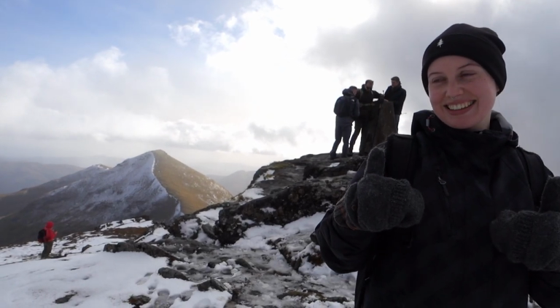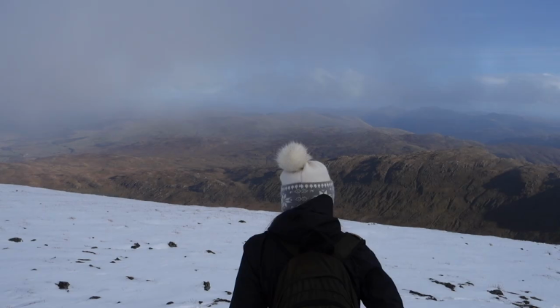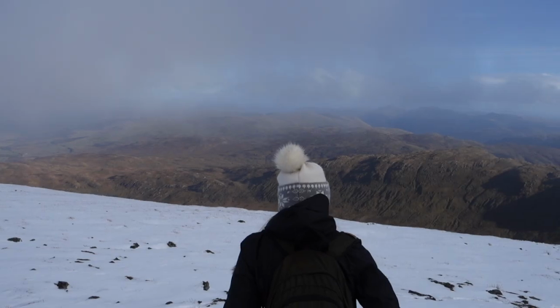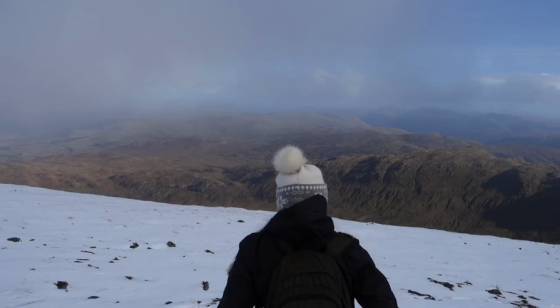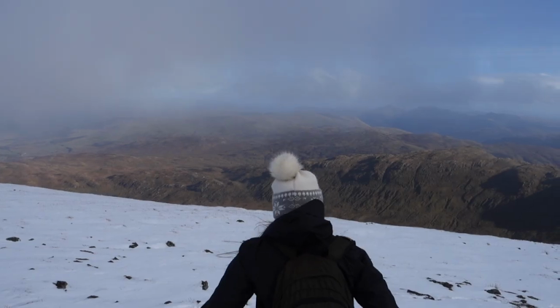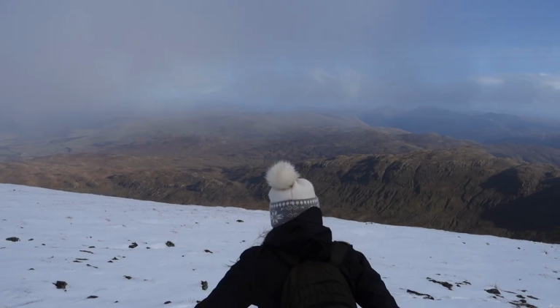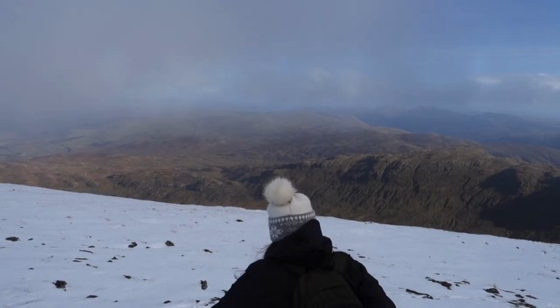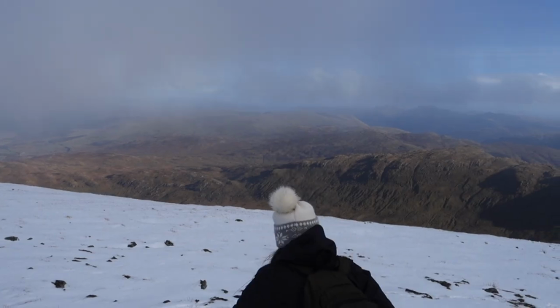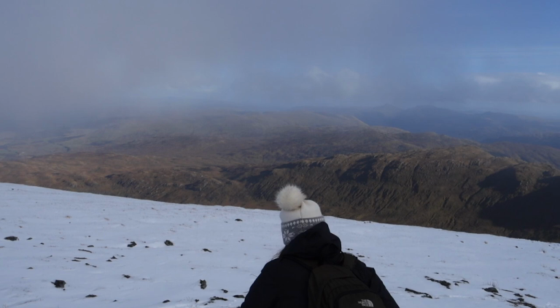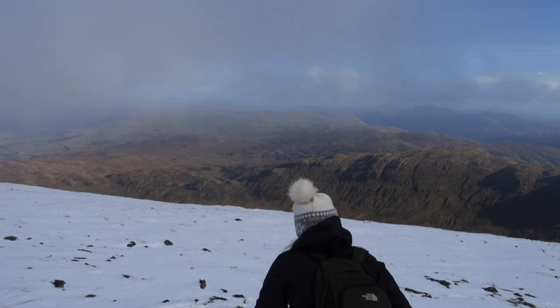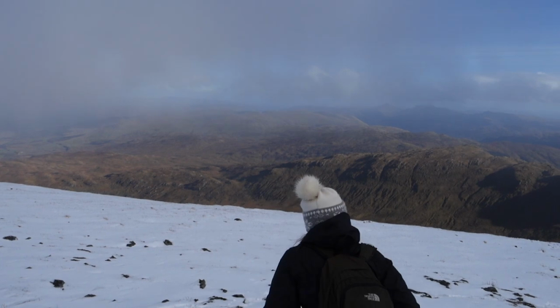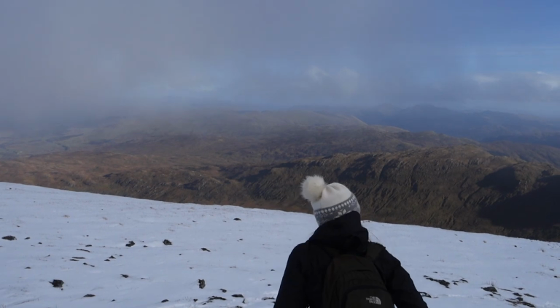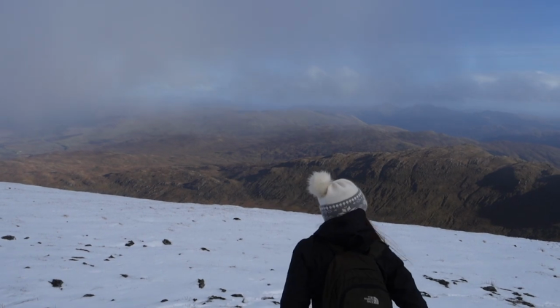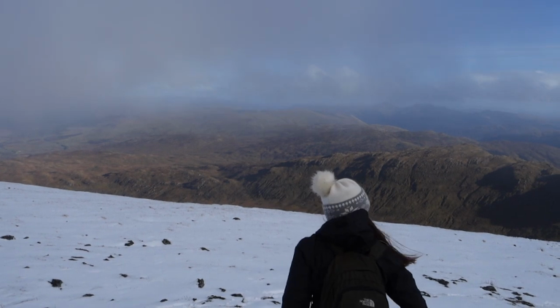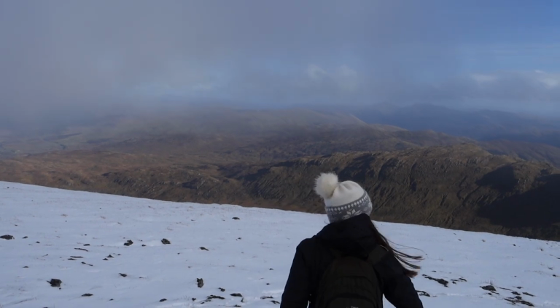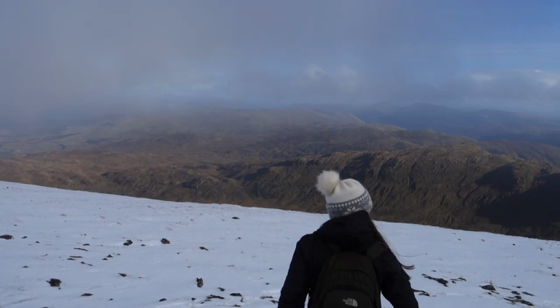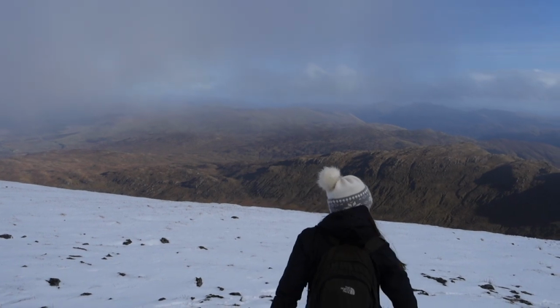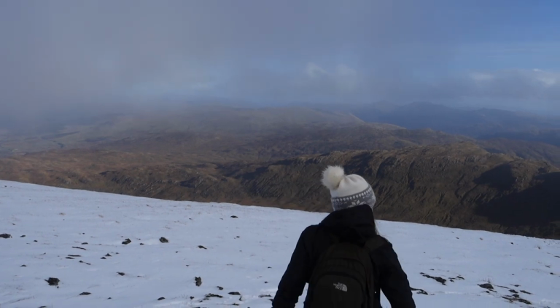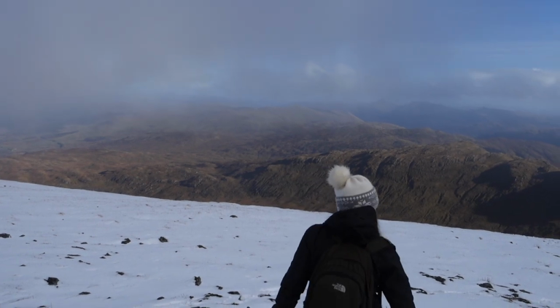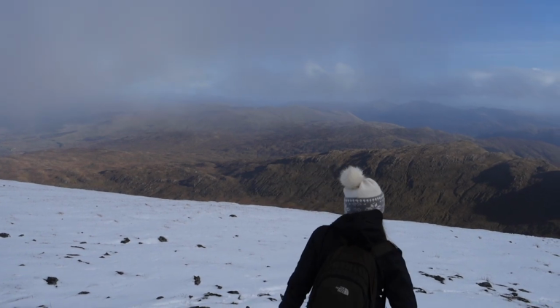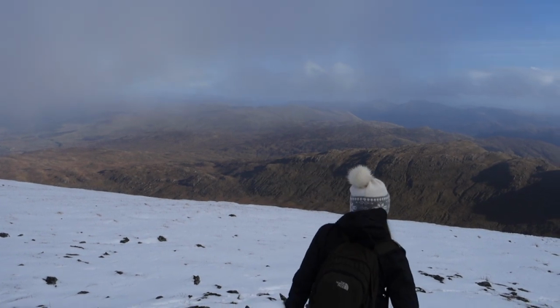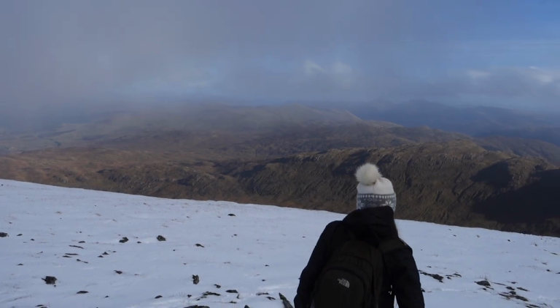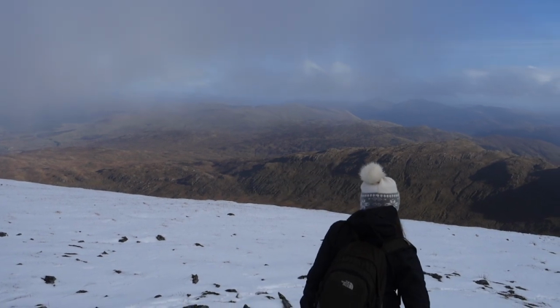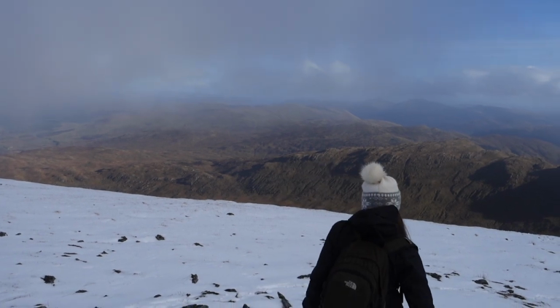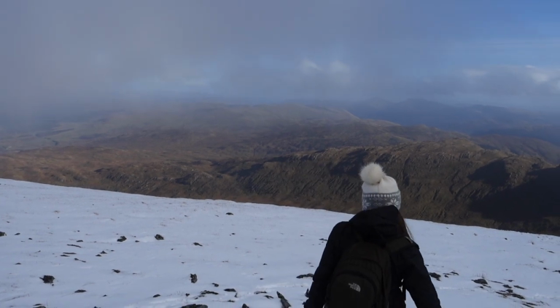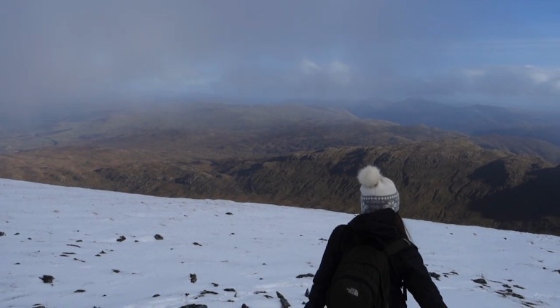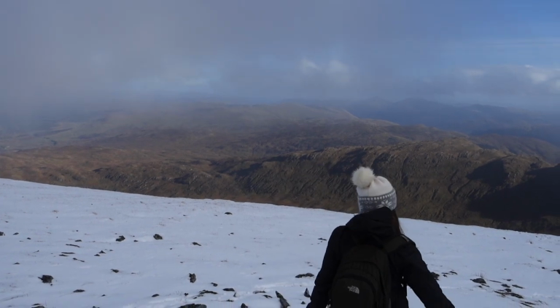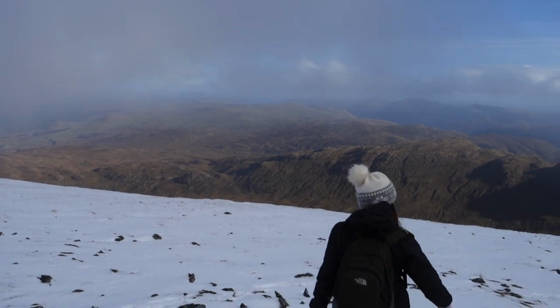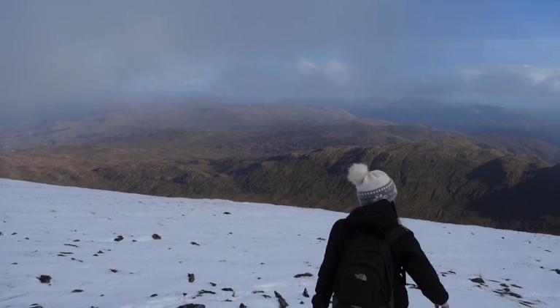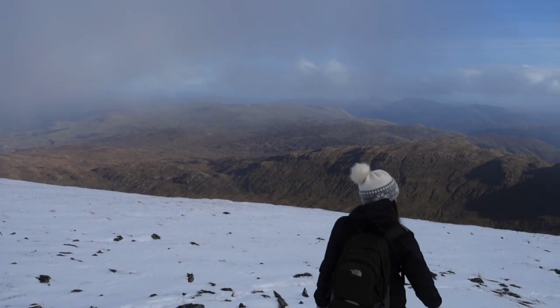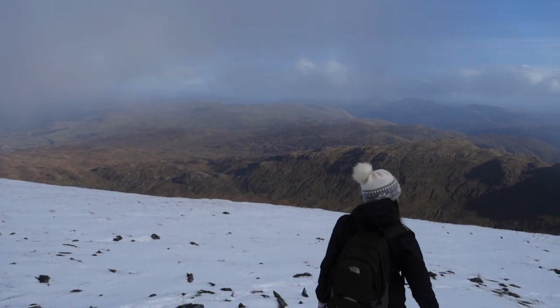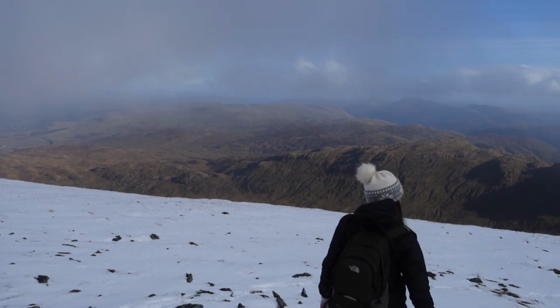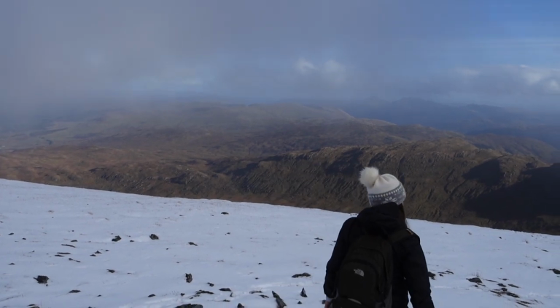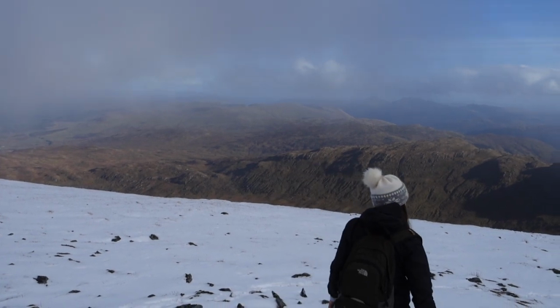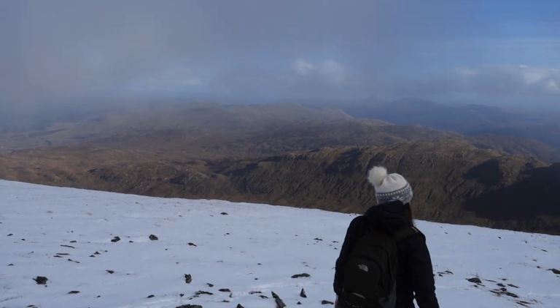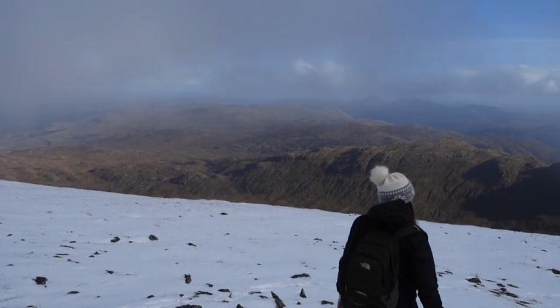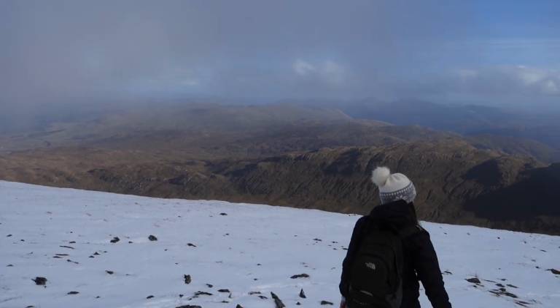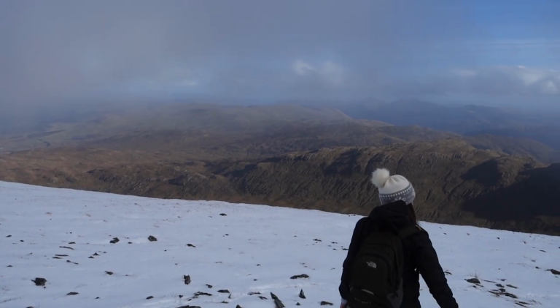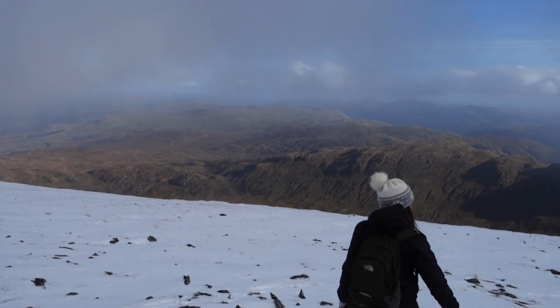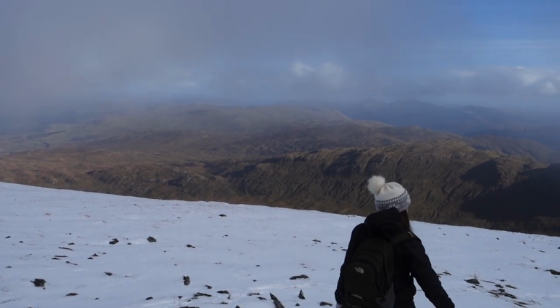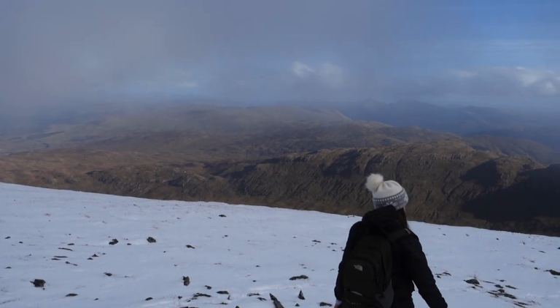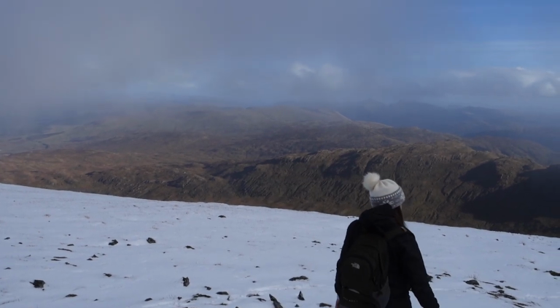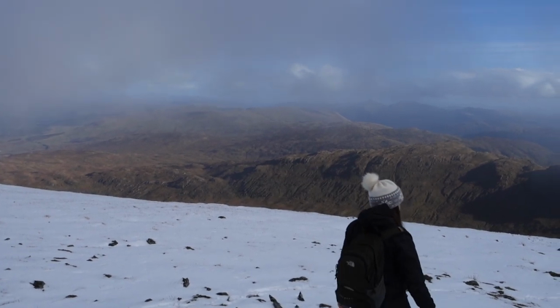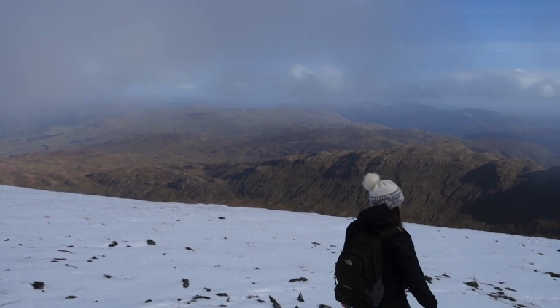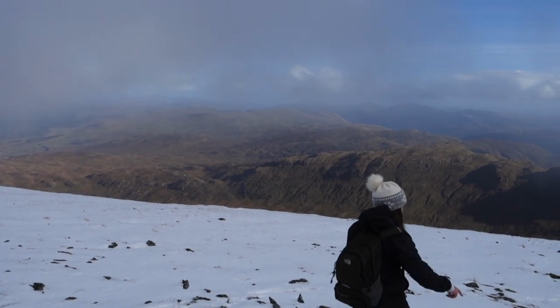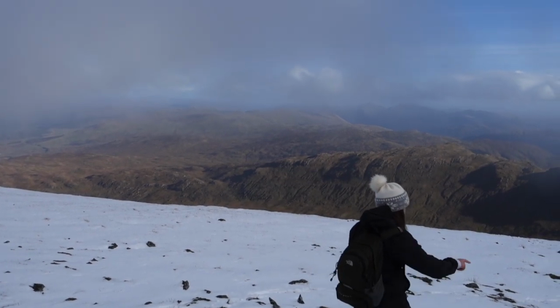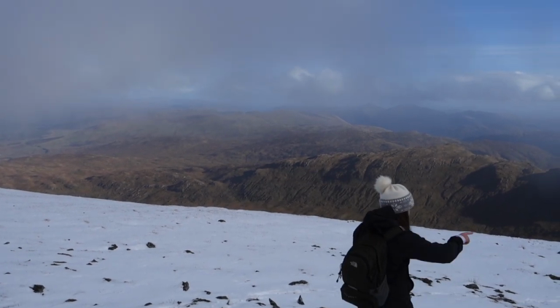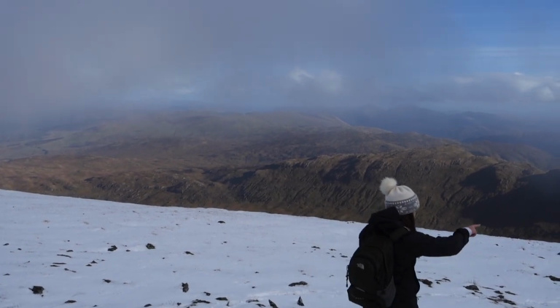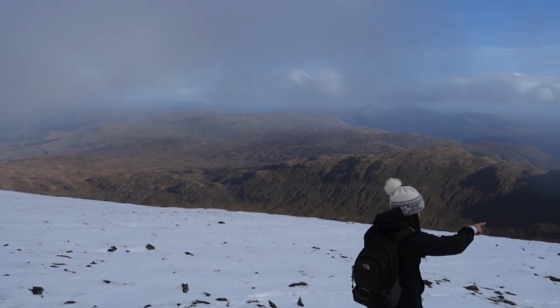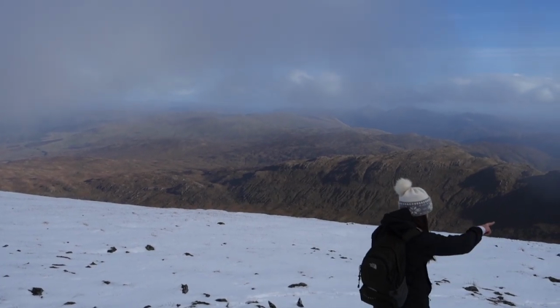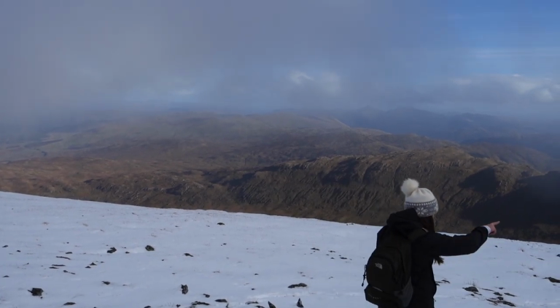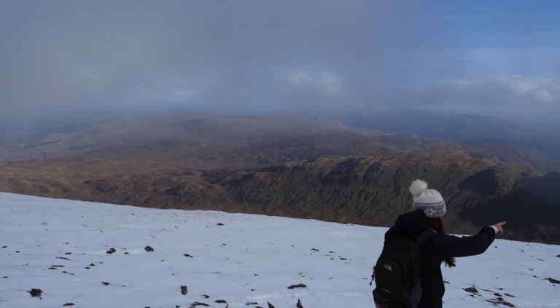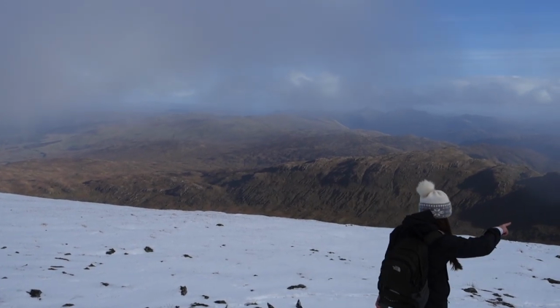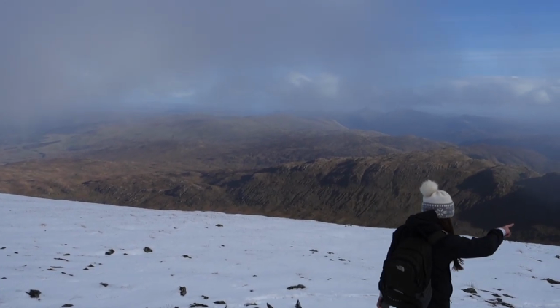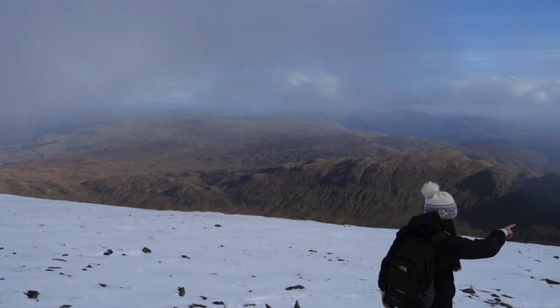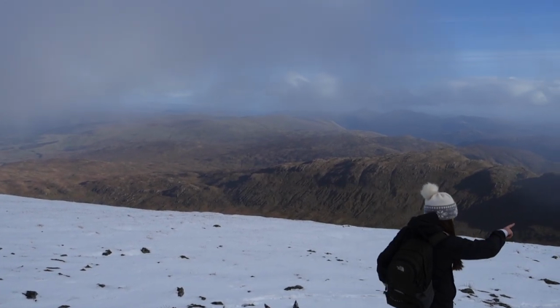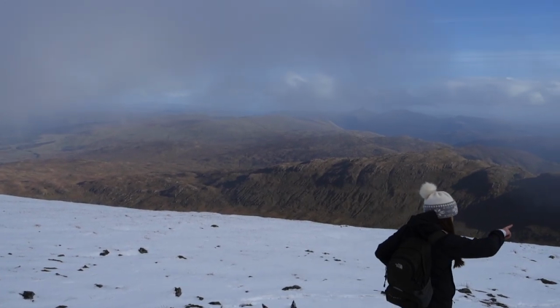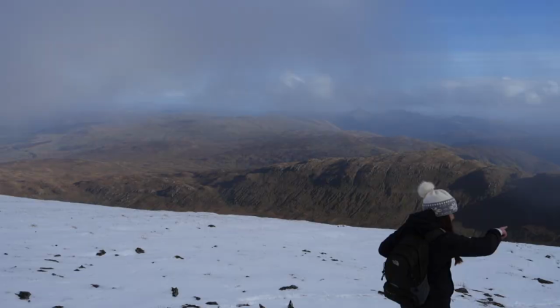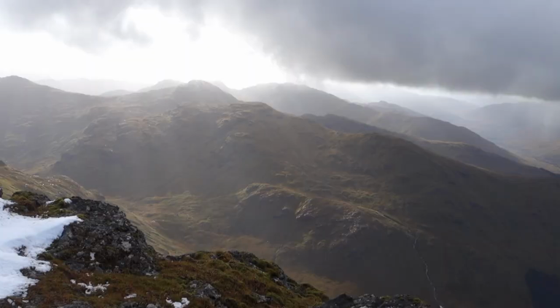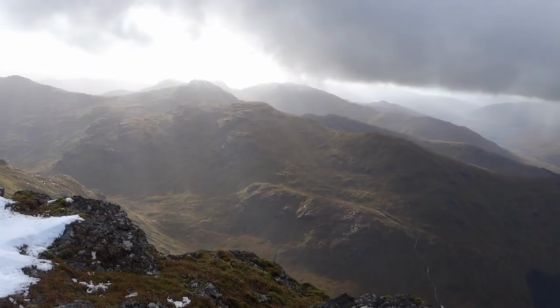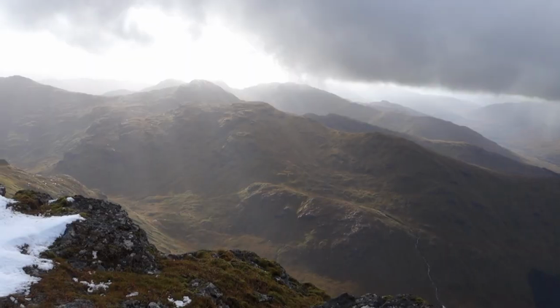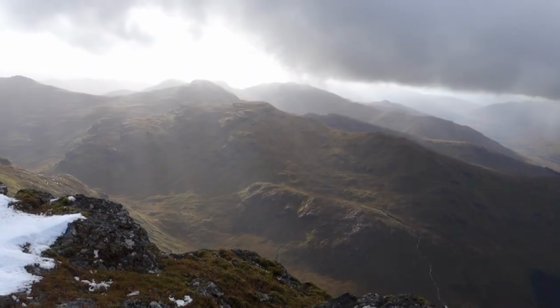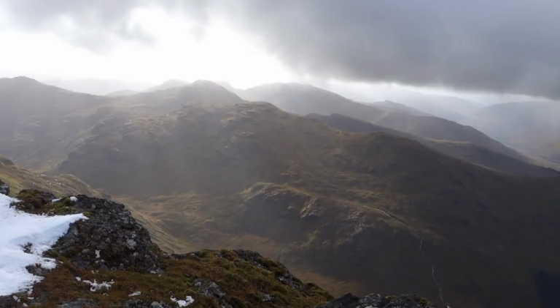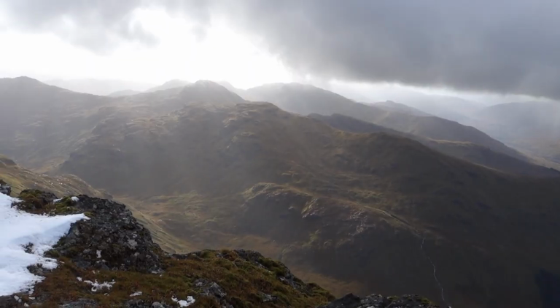We stayed at the top of Ben Moor long enough to take in the scenery and get some pictures, but it got pretty chilly fast, despite our layers of clothing.